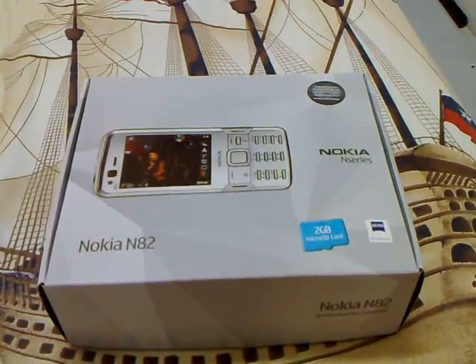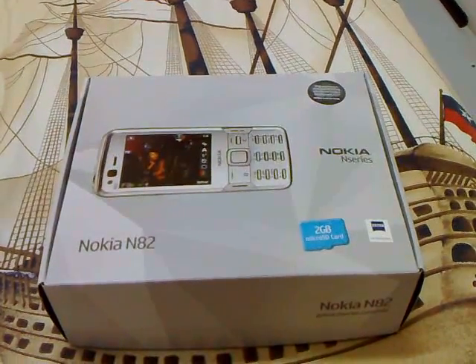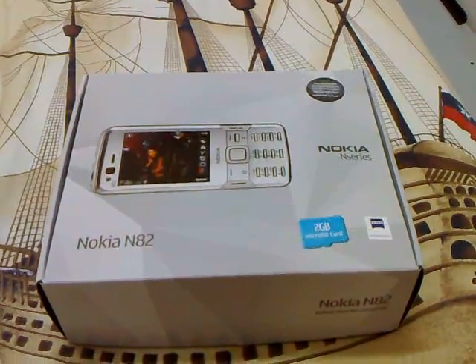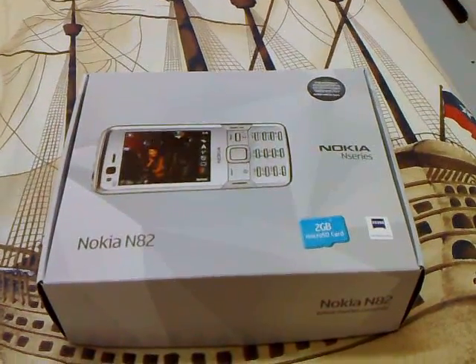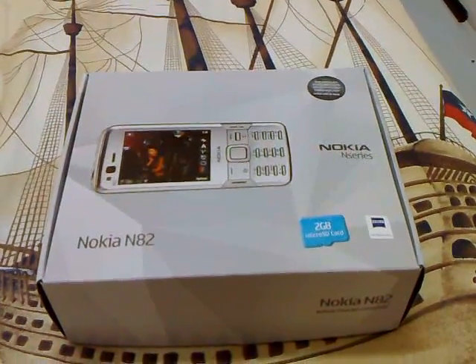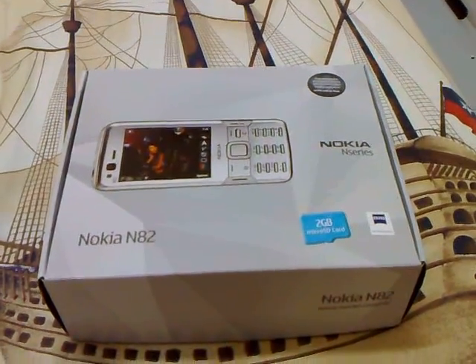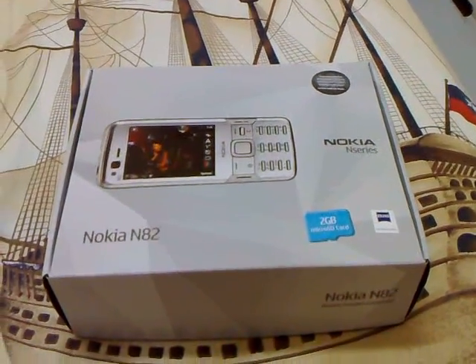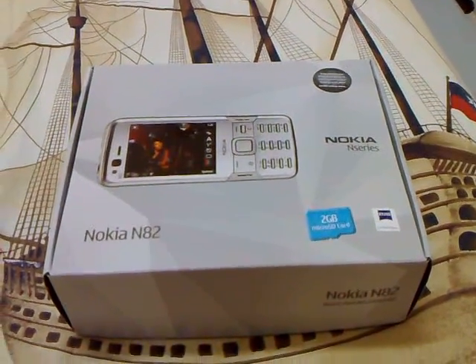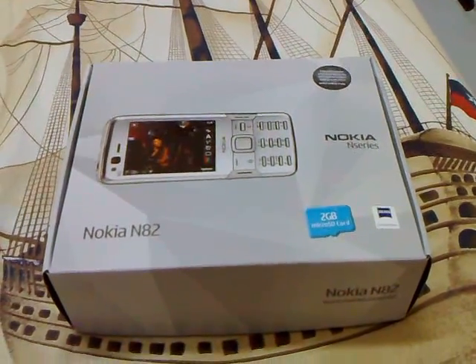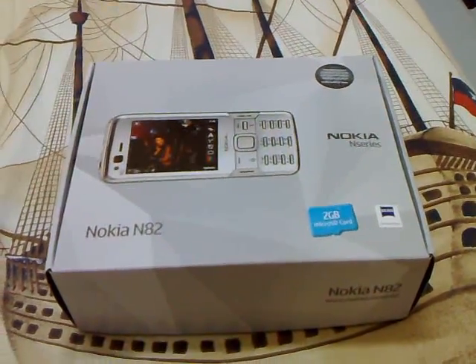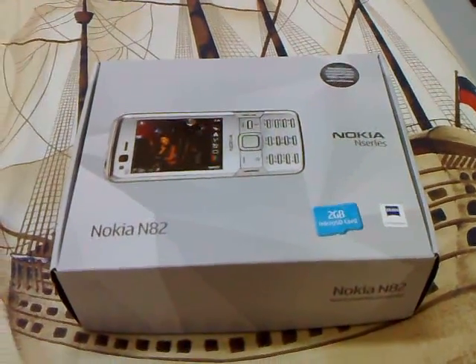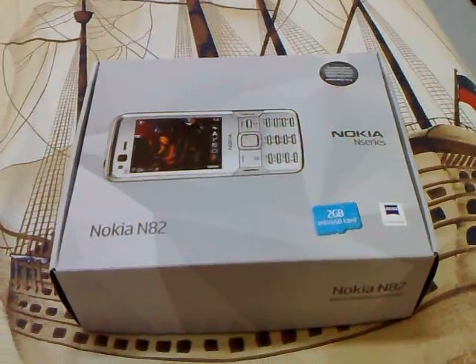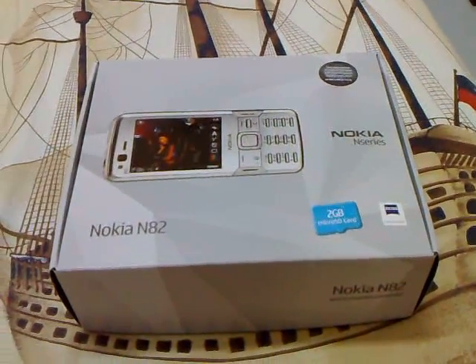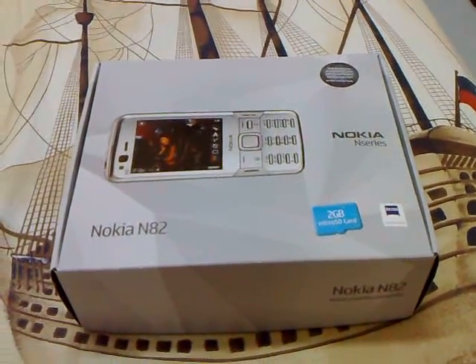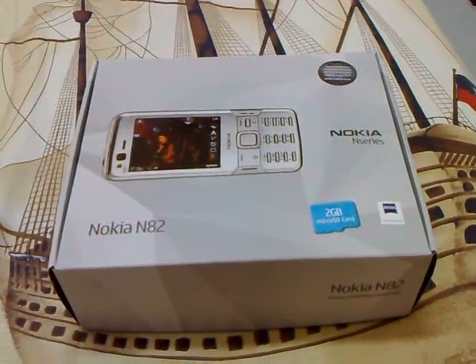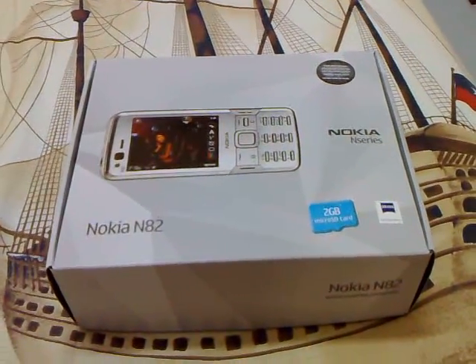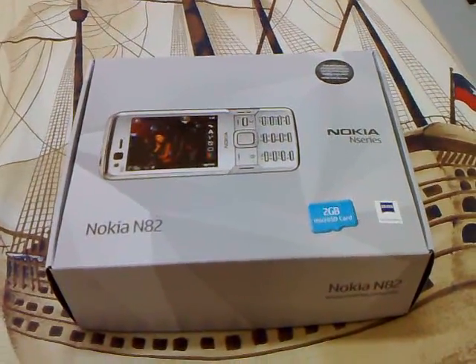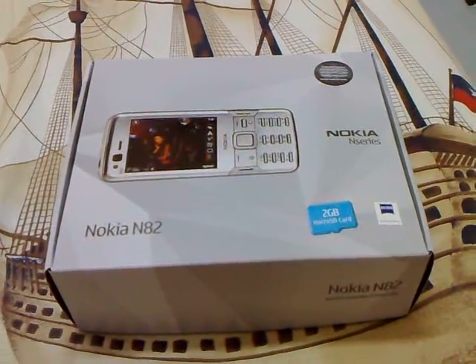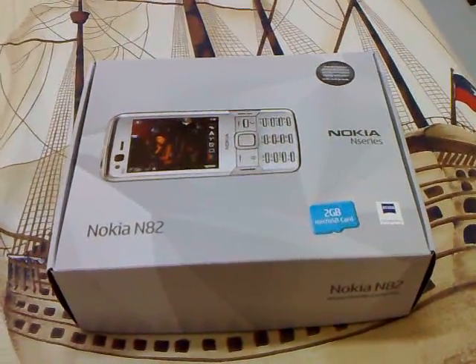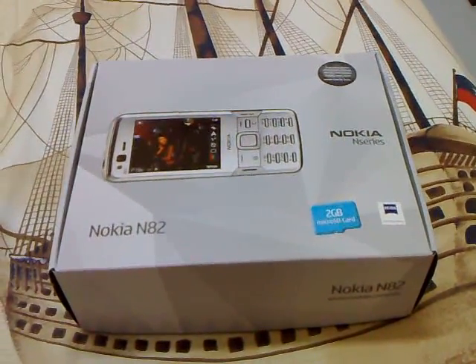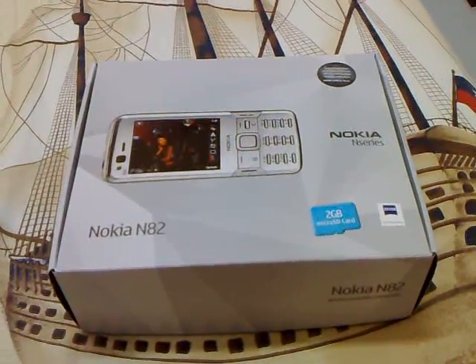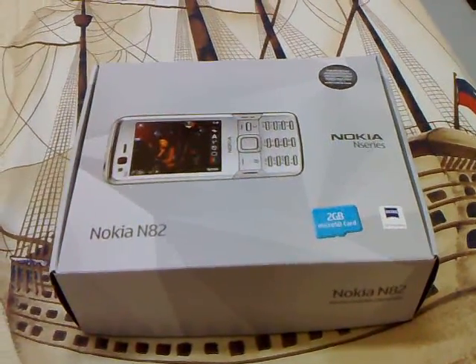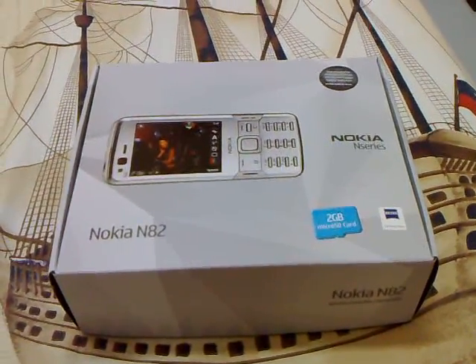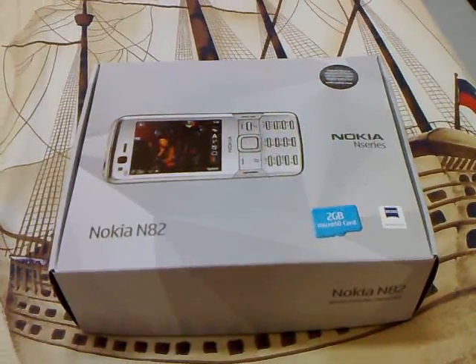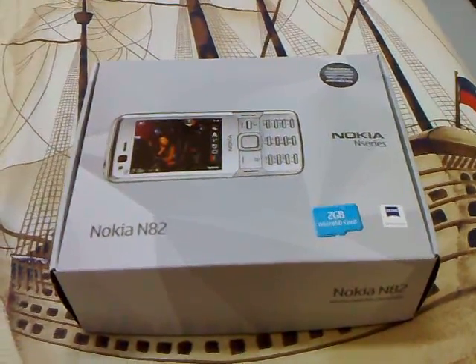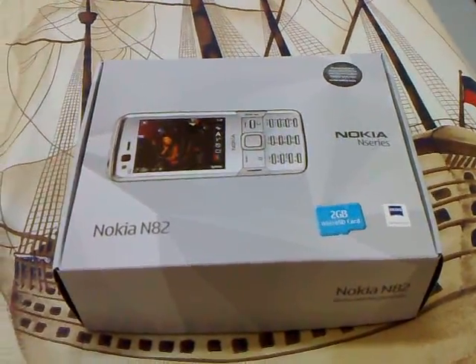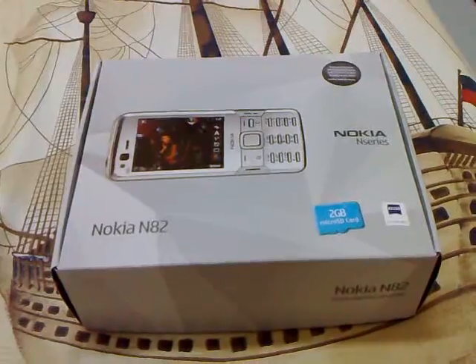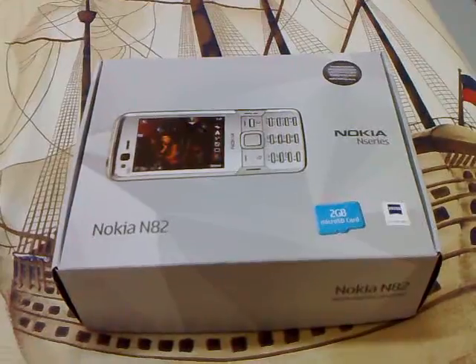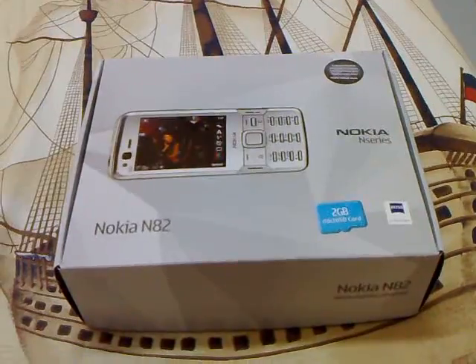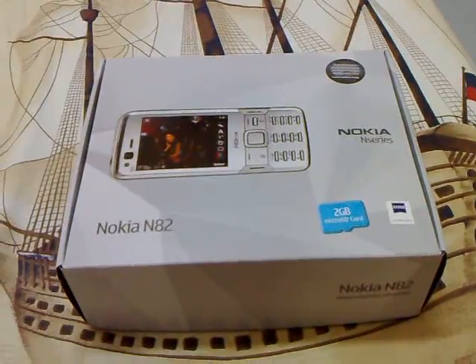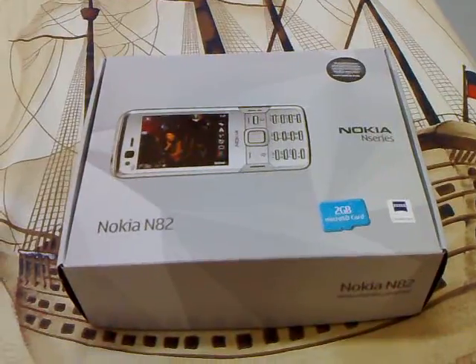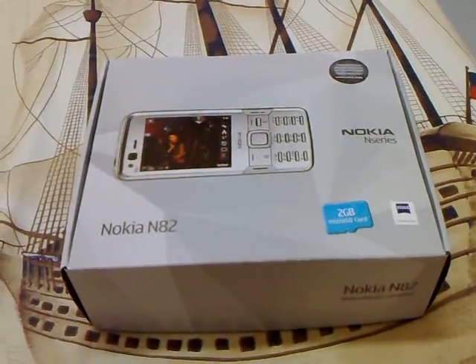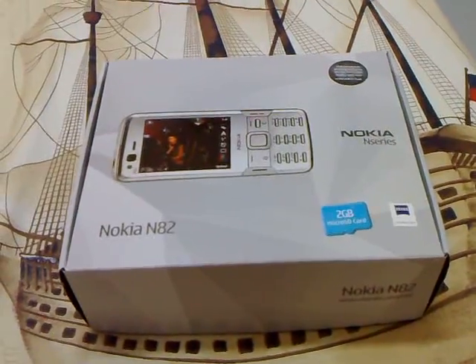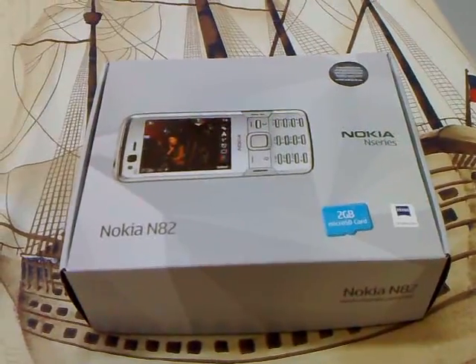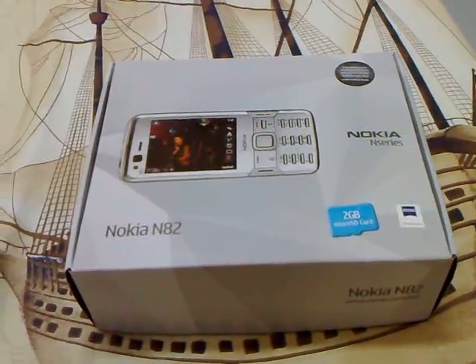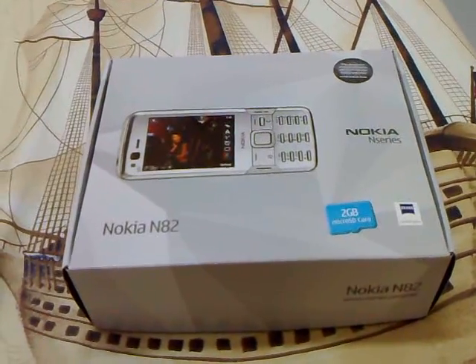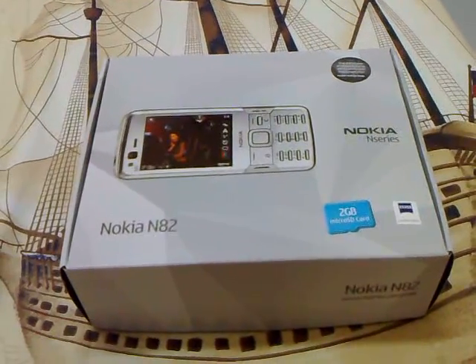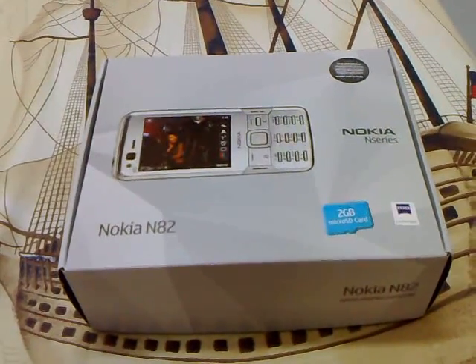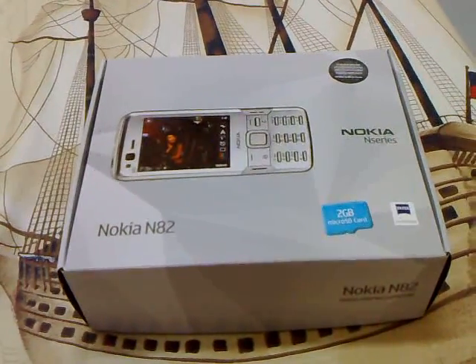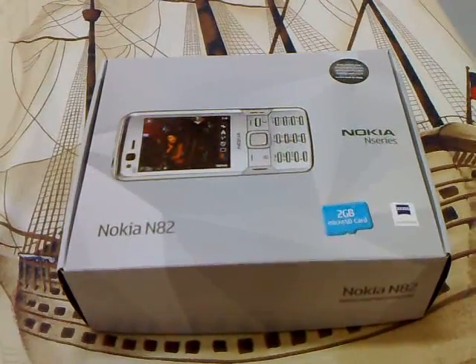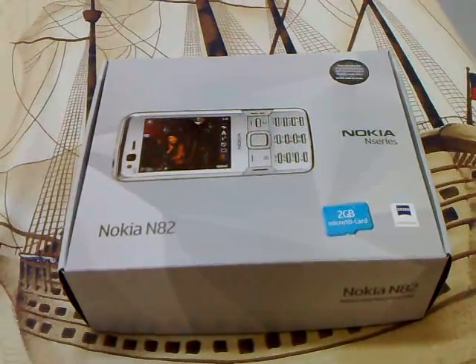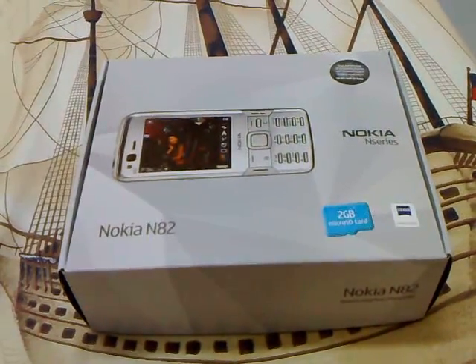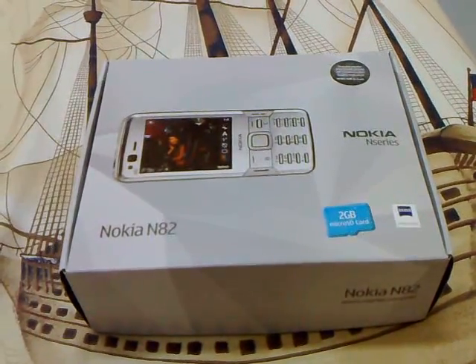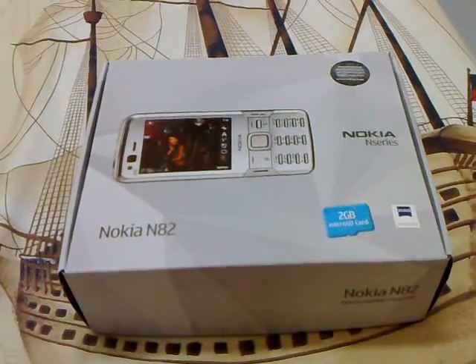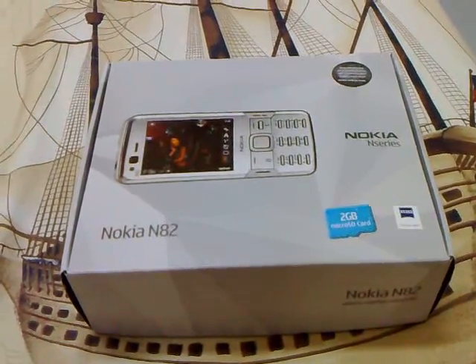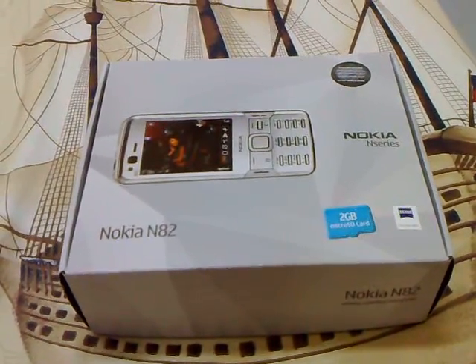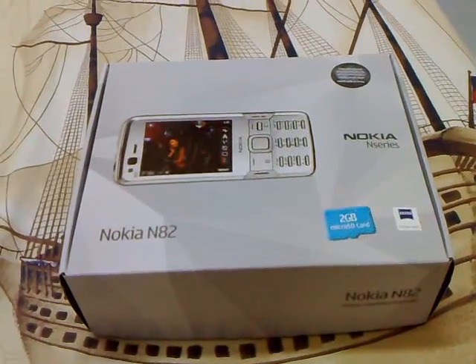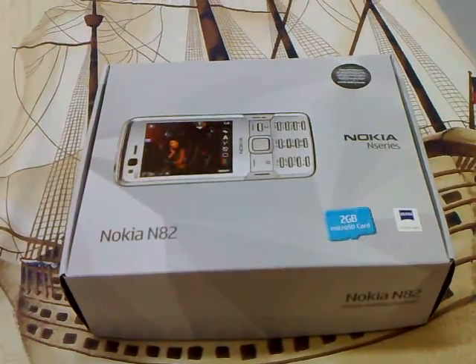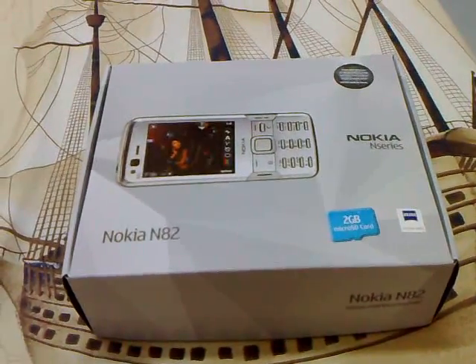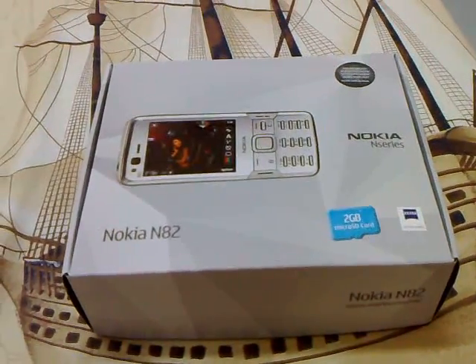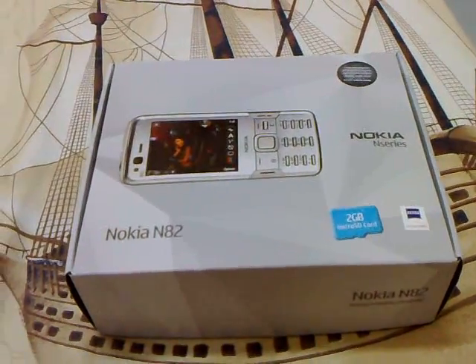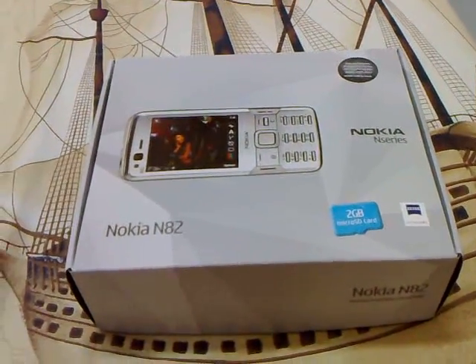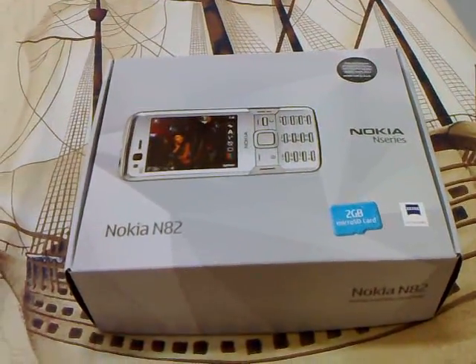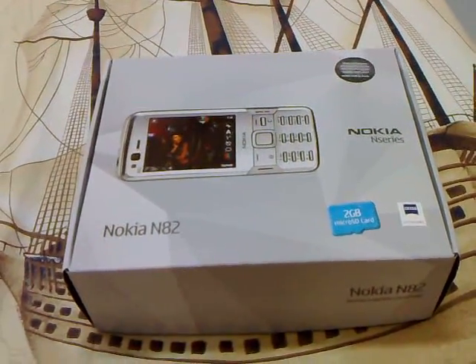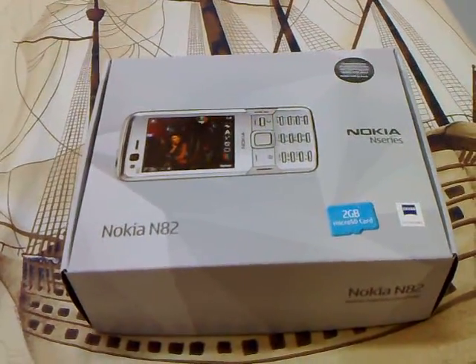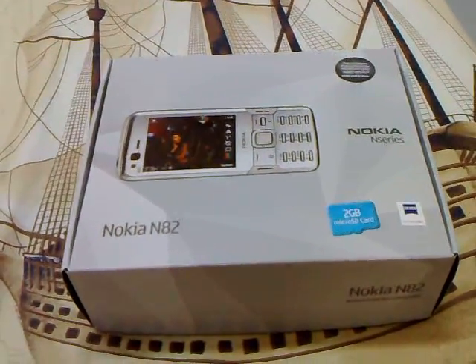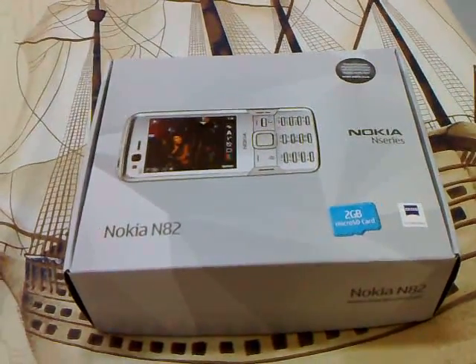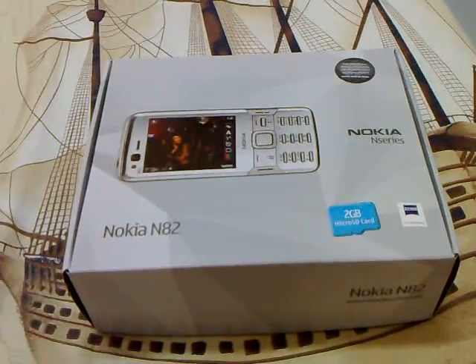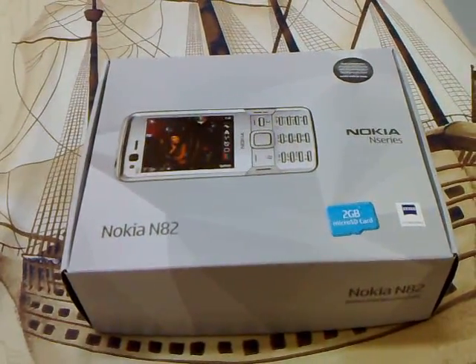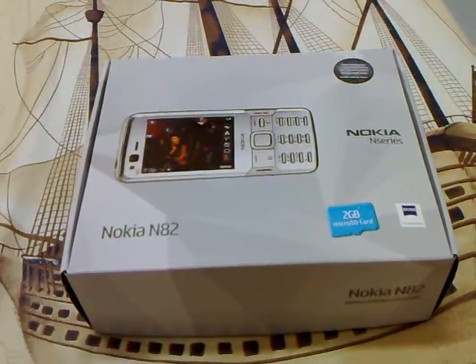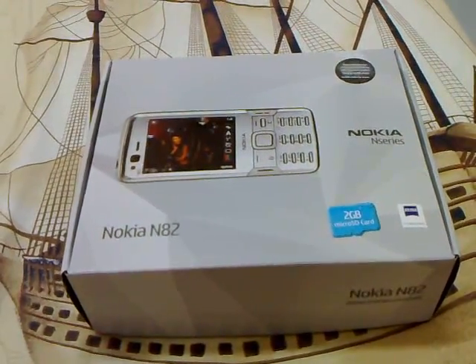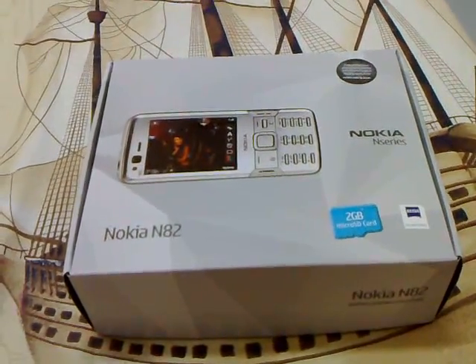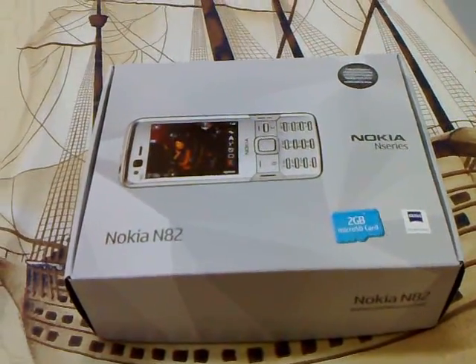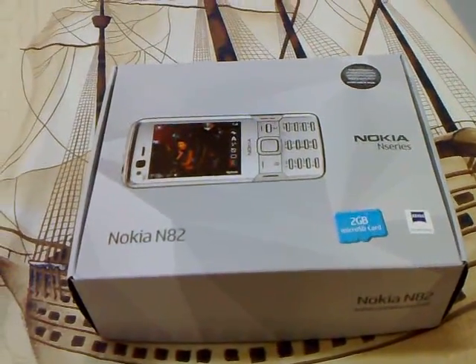Hello everyone, this is Eugene. Like everyone else, I'm unboxing my N82.